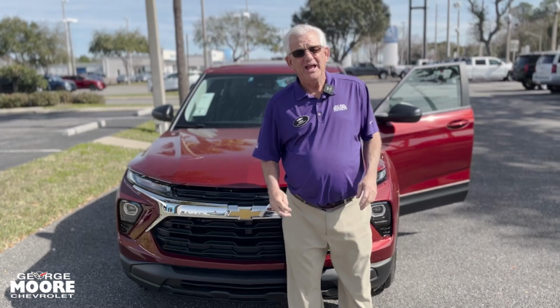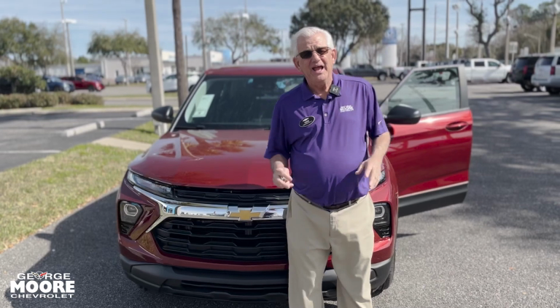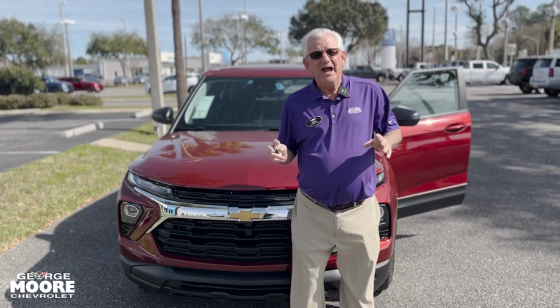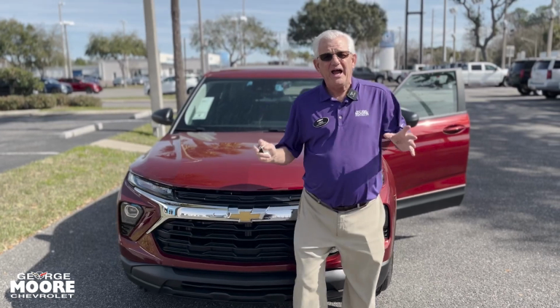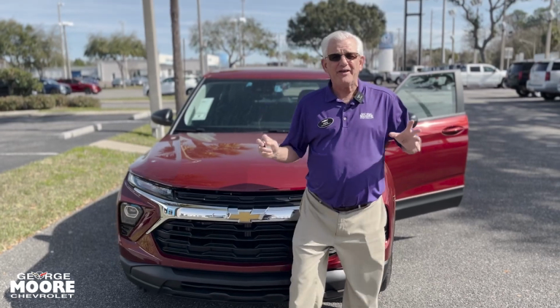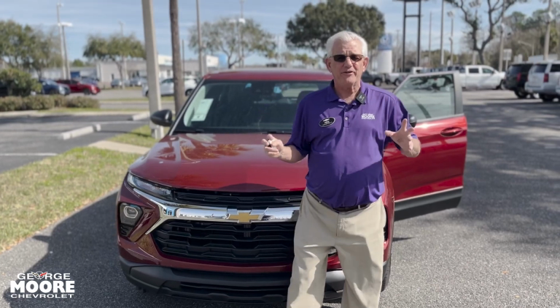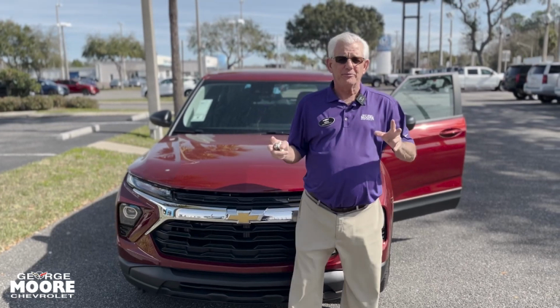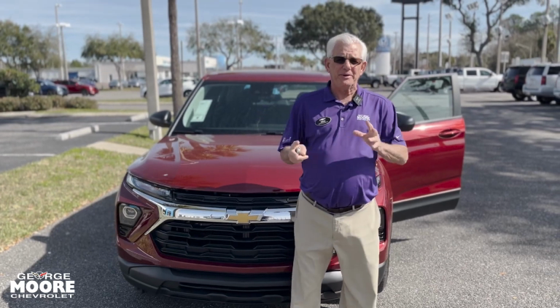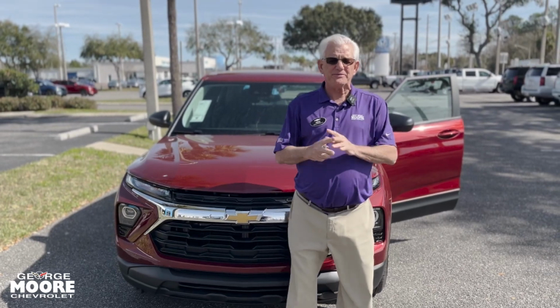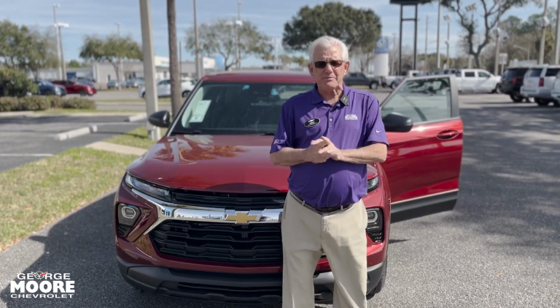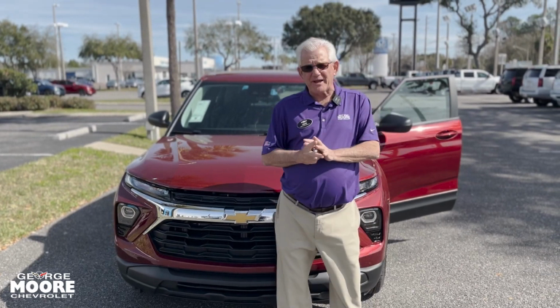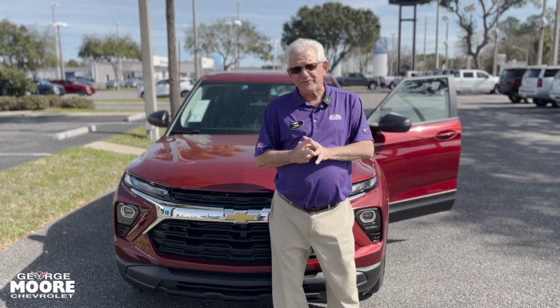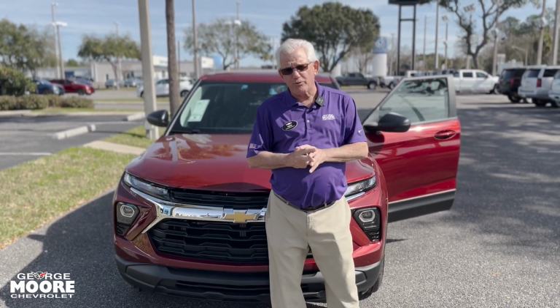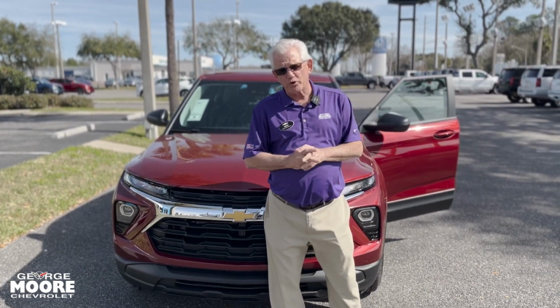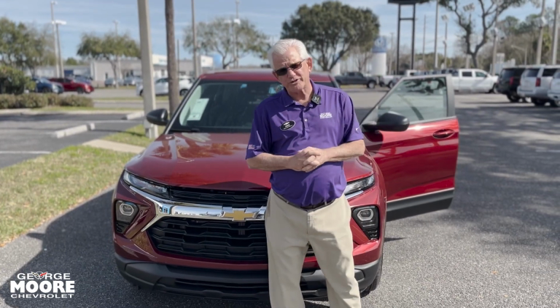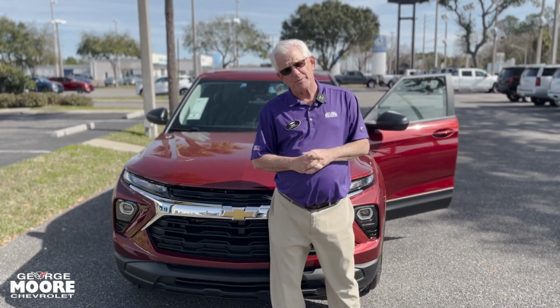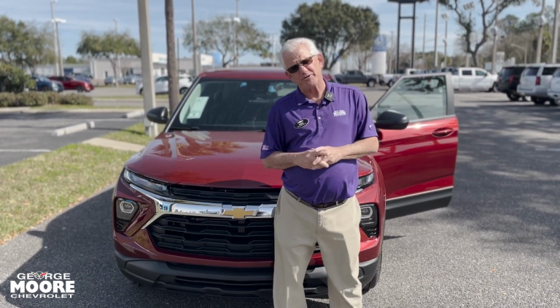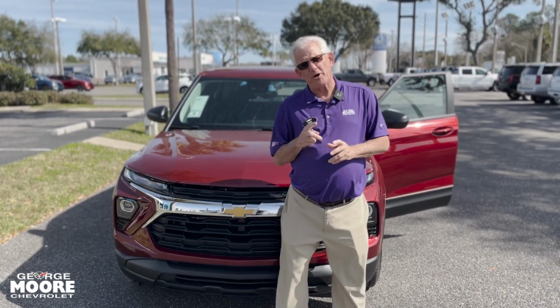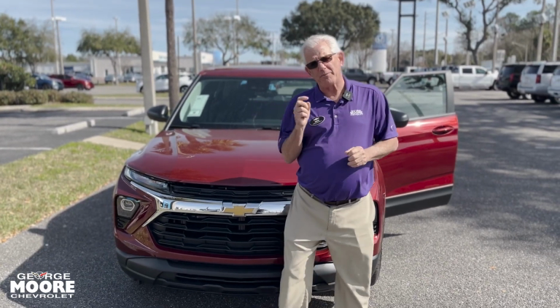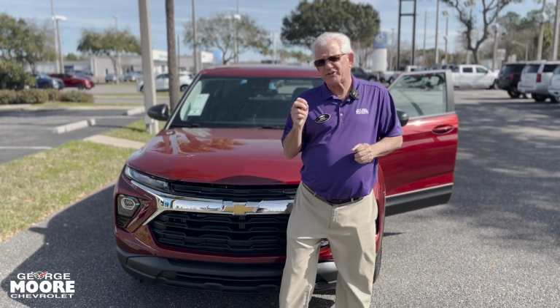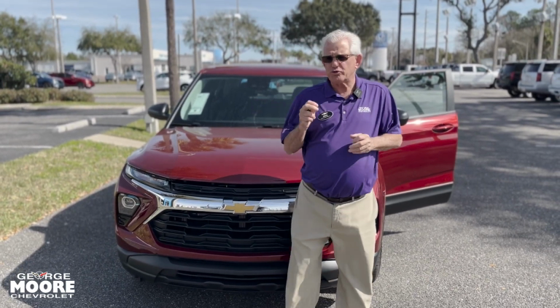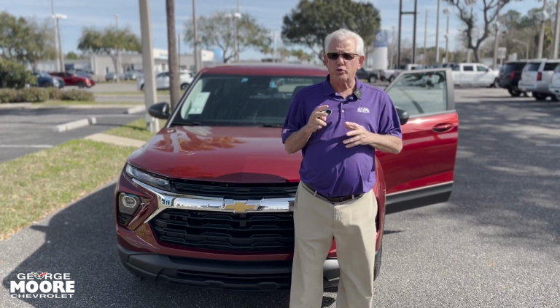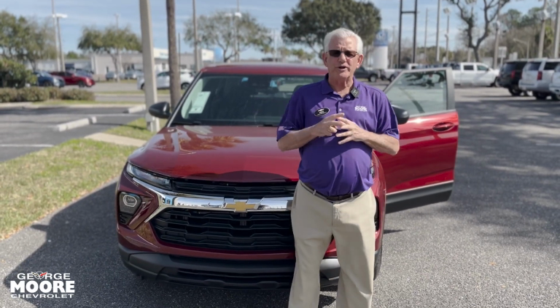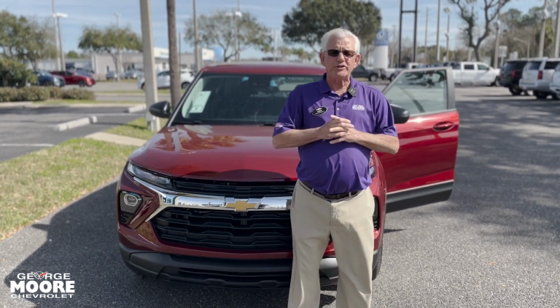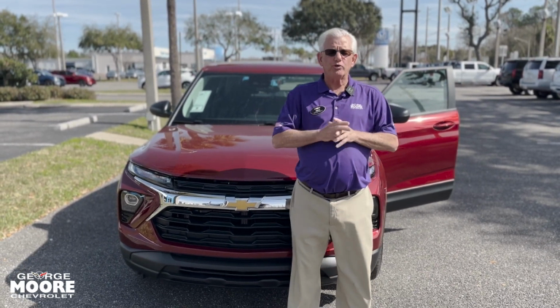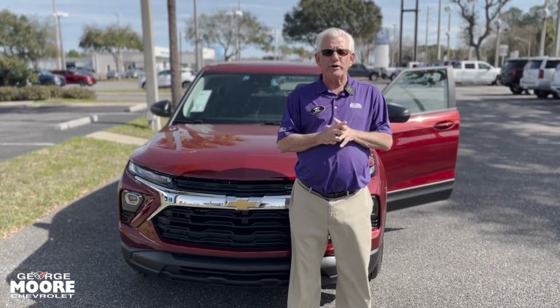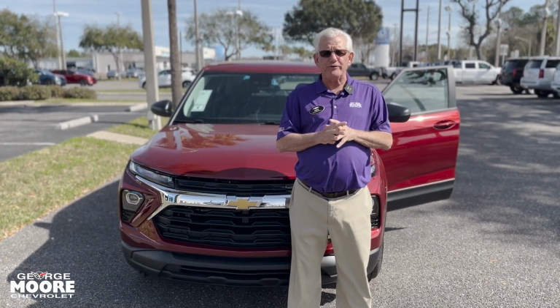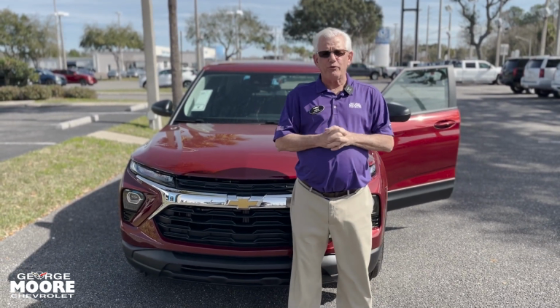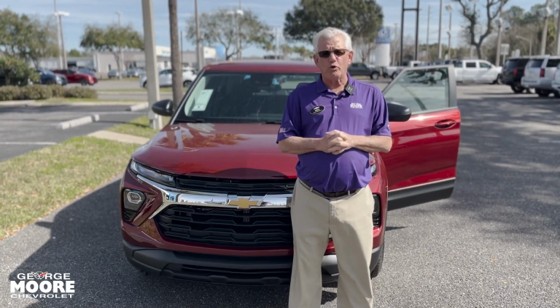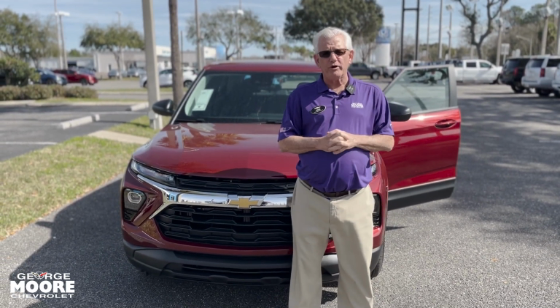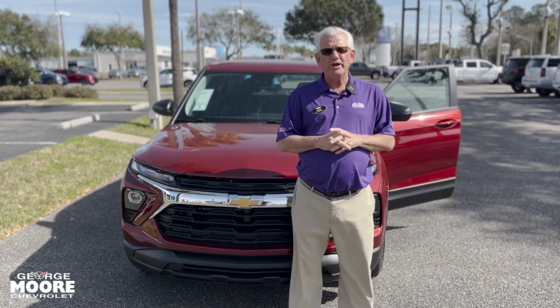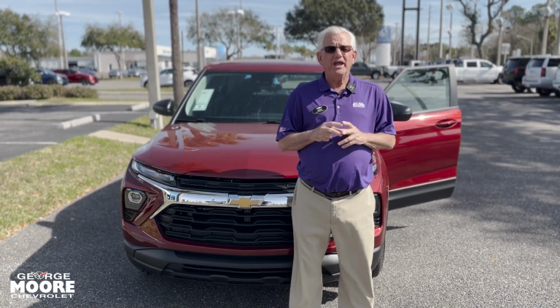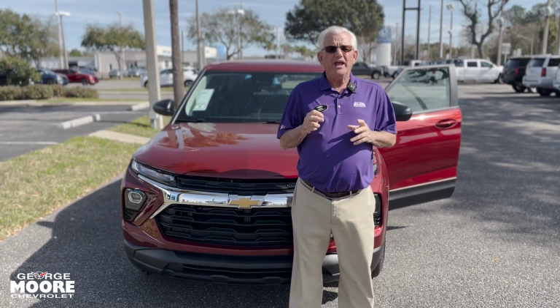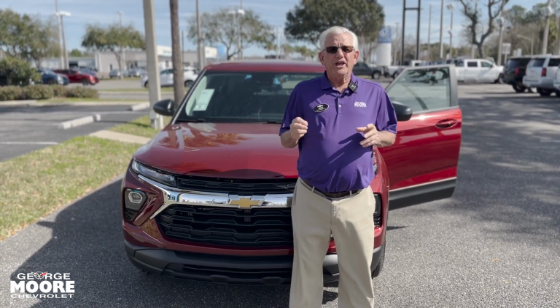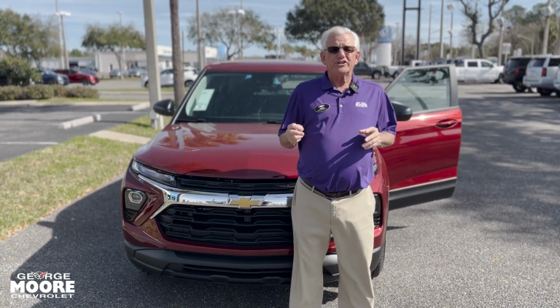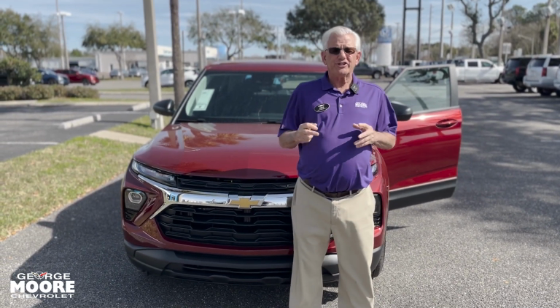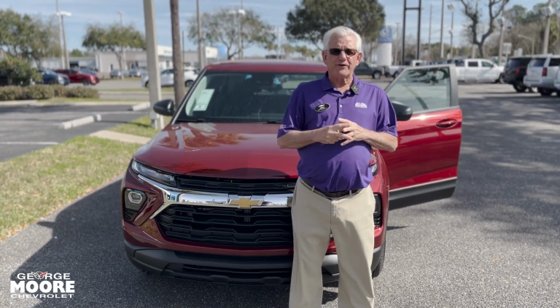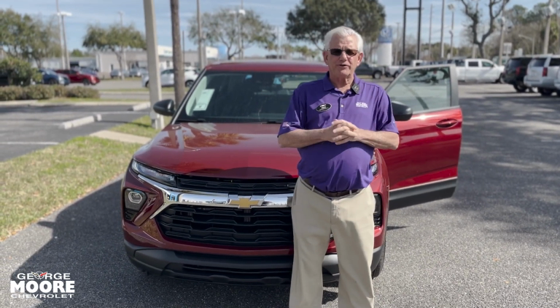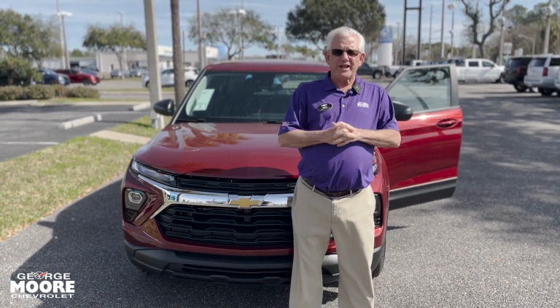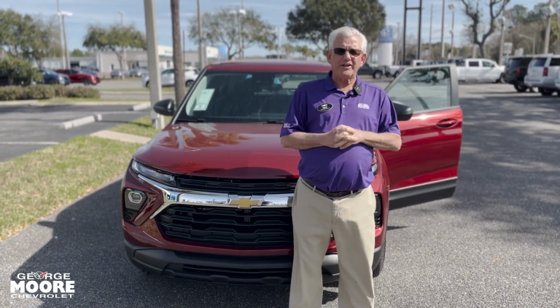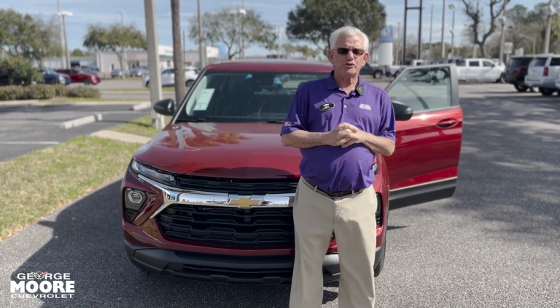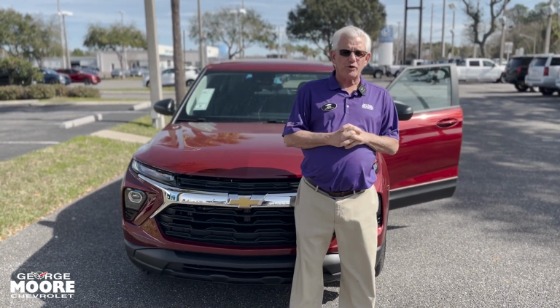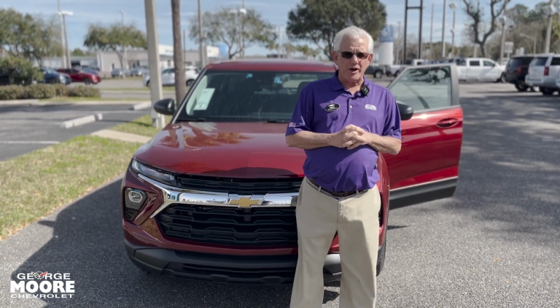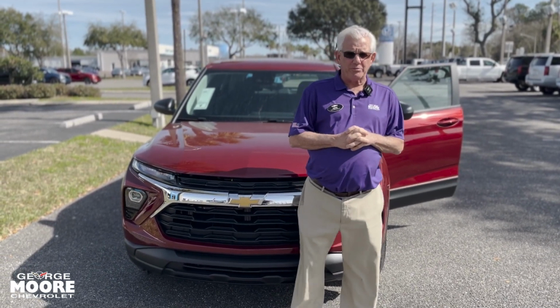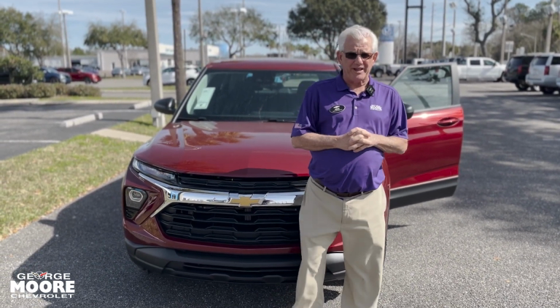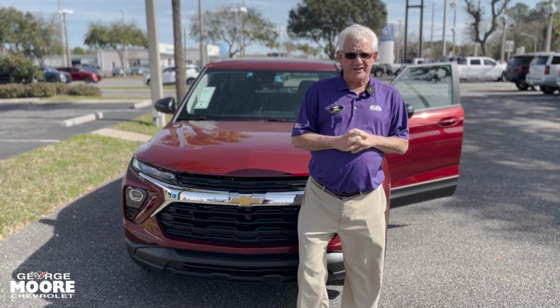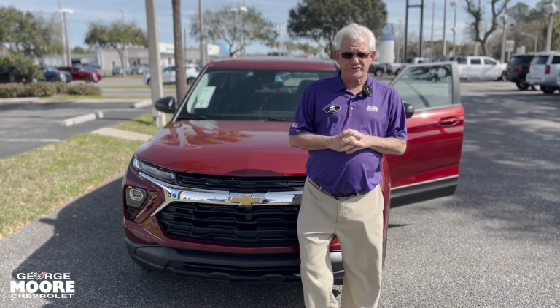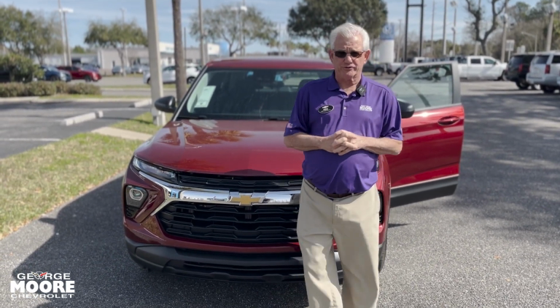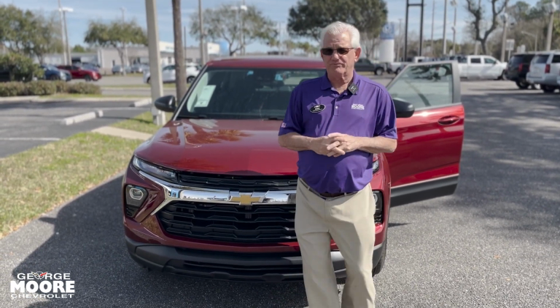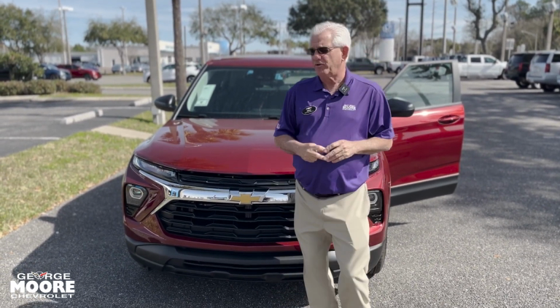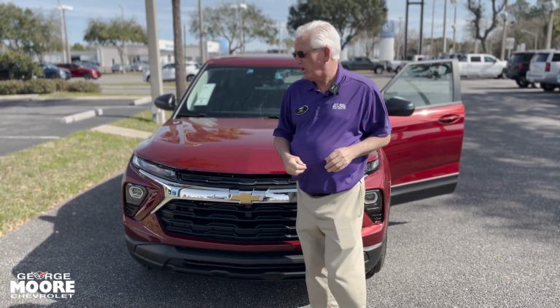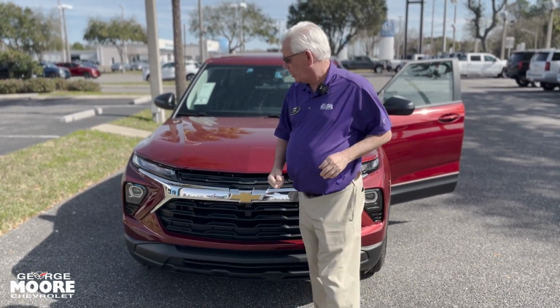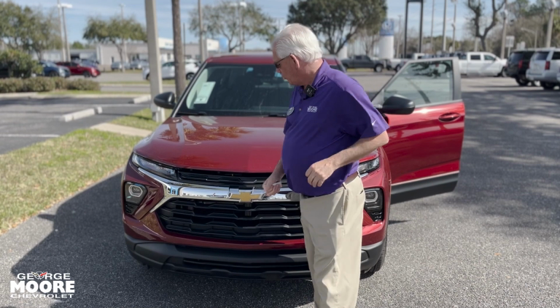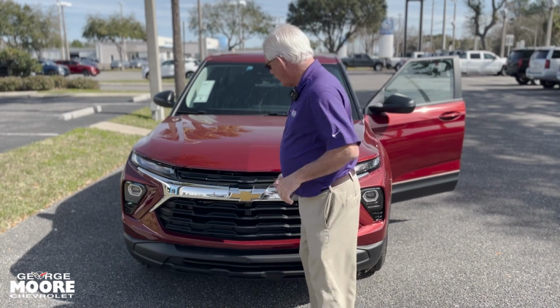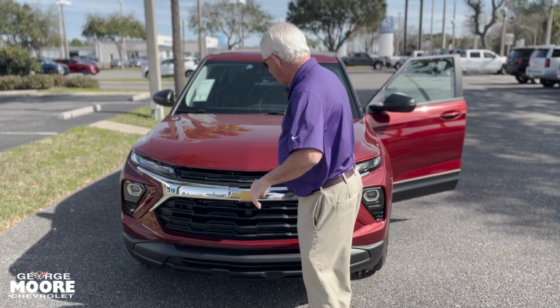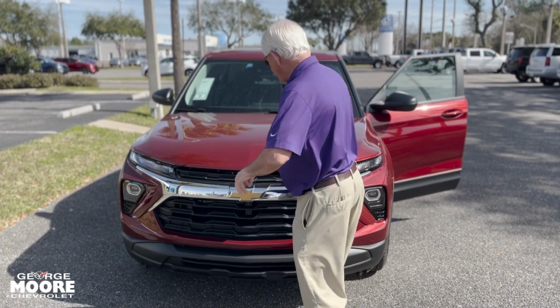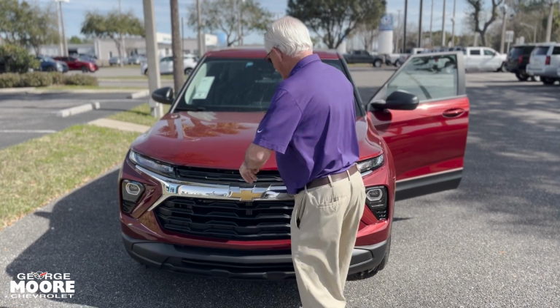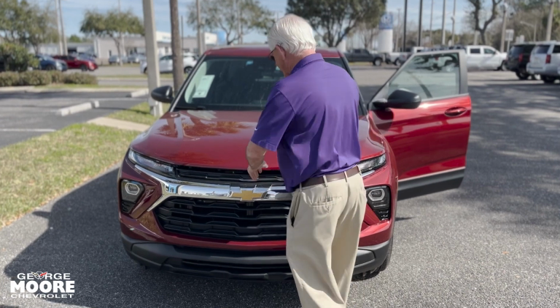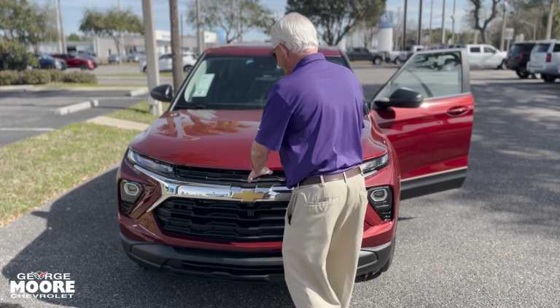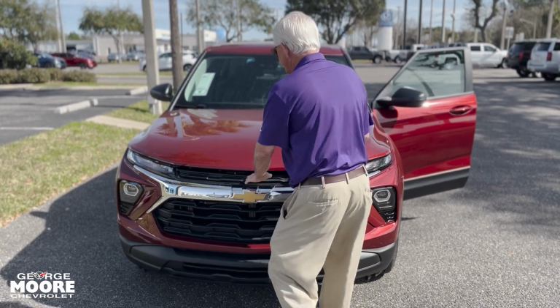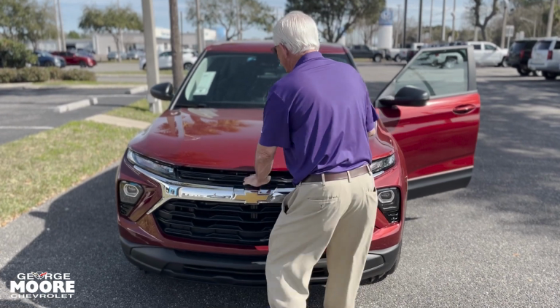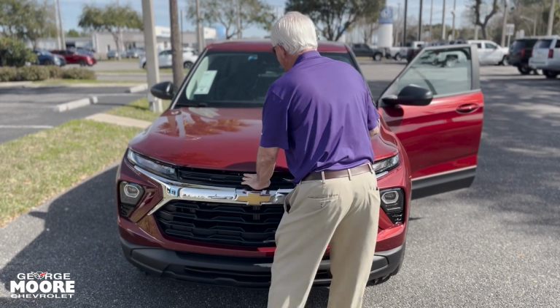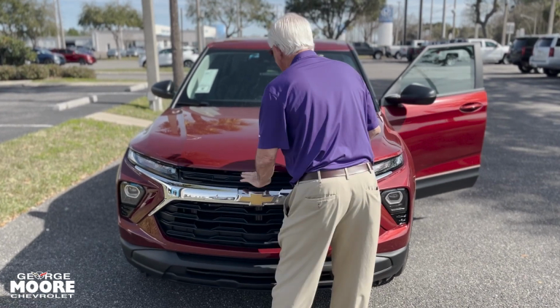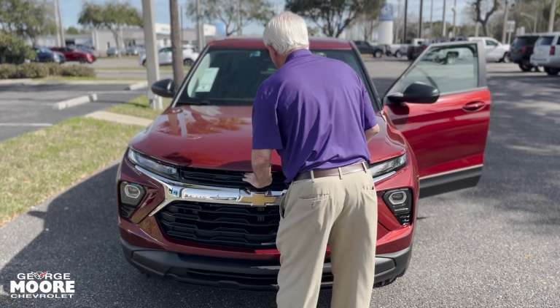Hi there, my name is Mike Forrest. I'm going to talk about this 2024 Chevrolet Trailblazer with the 1.3 engine.